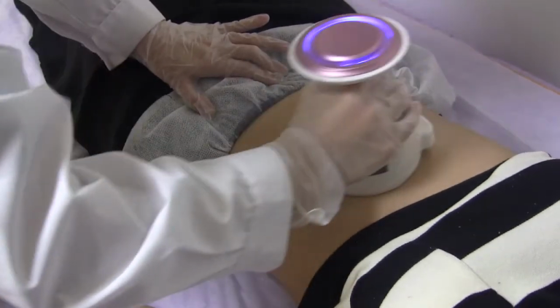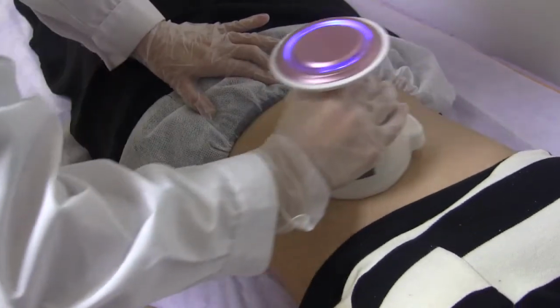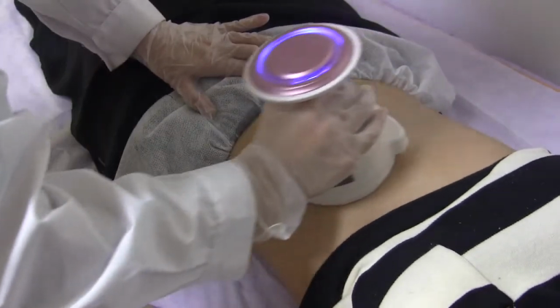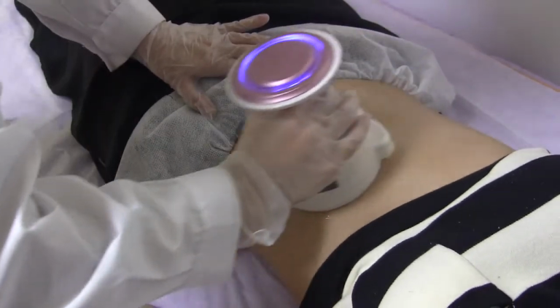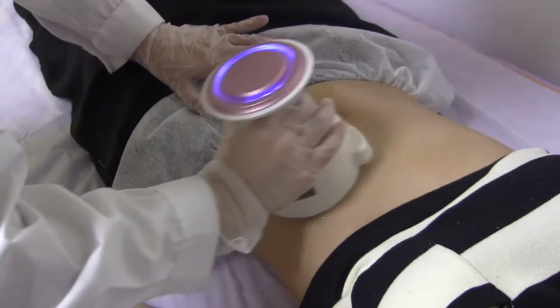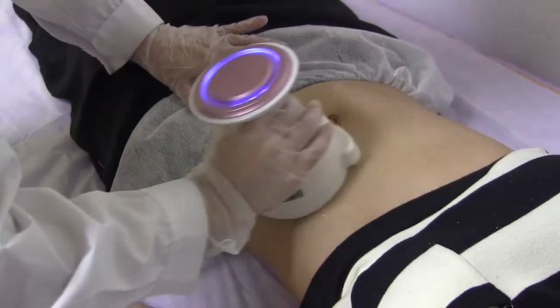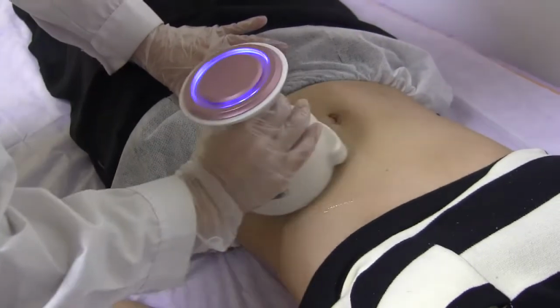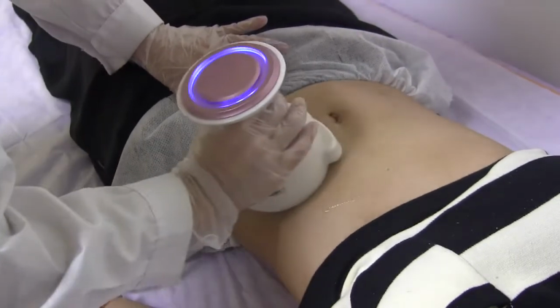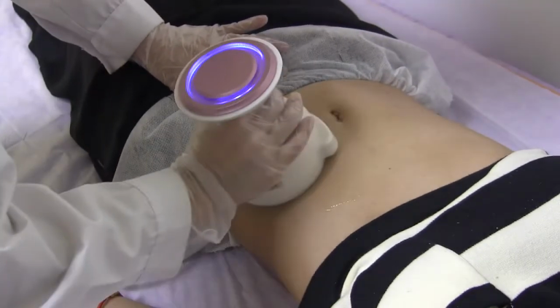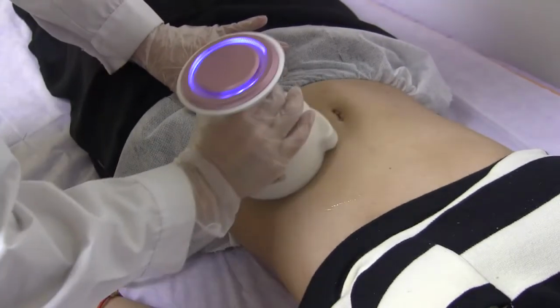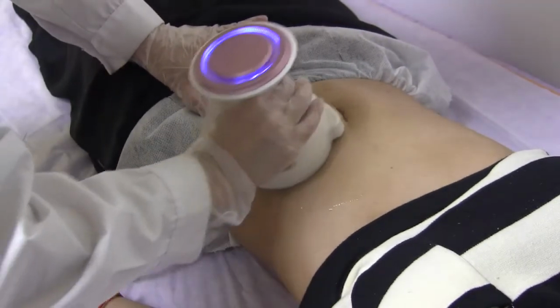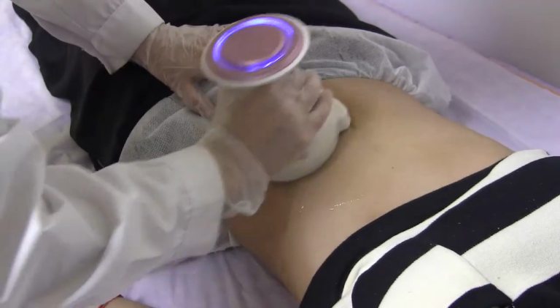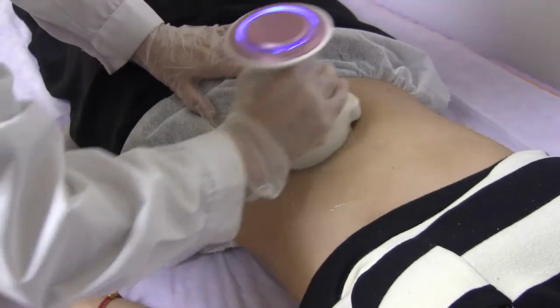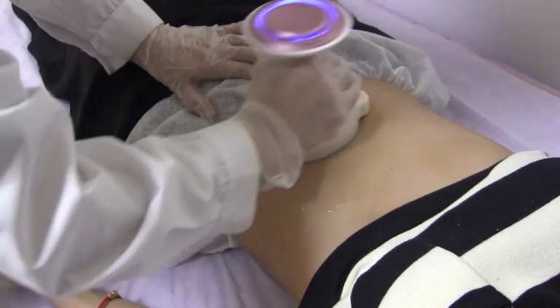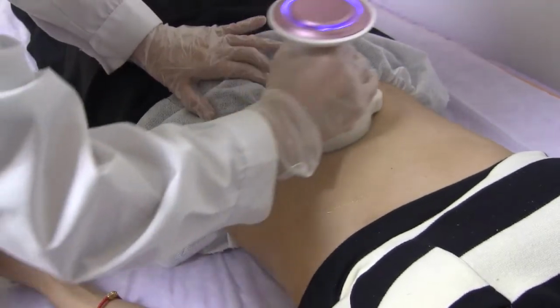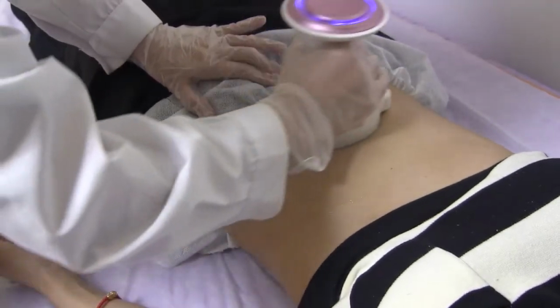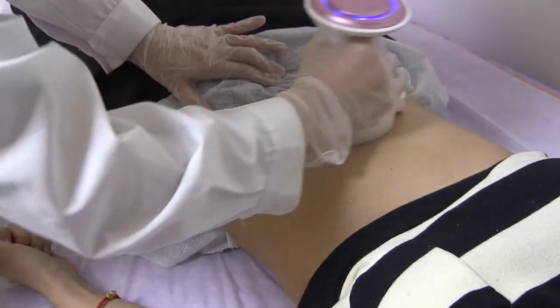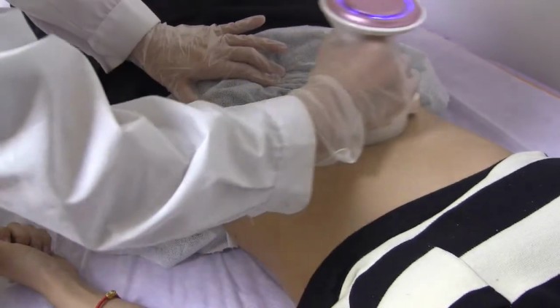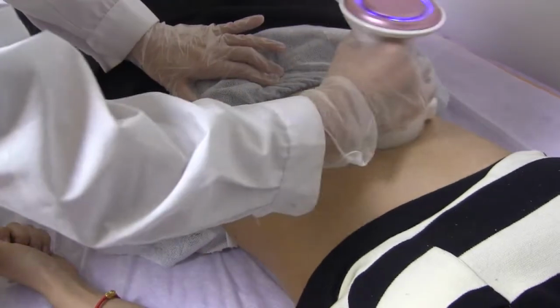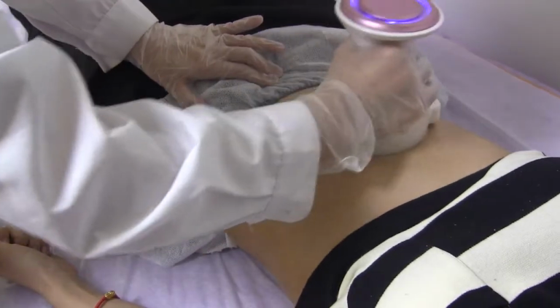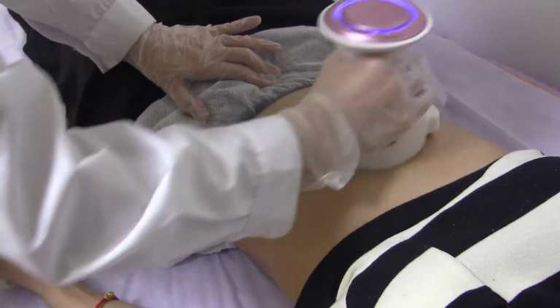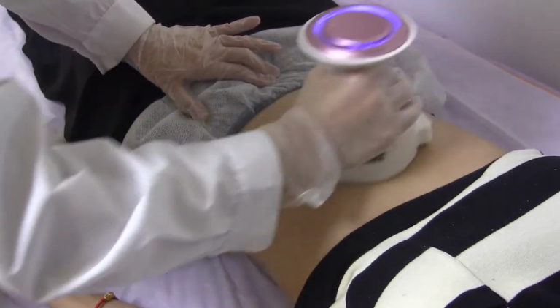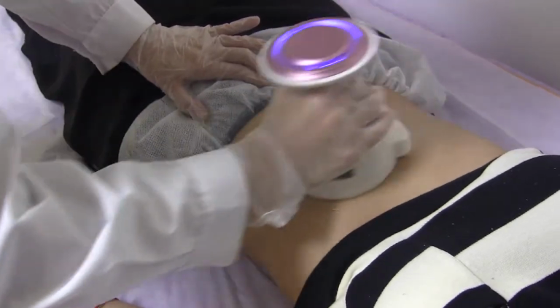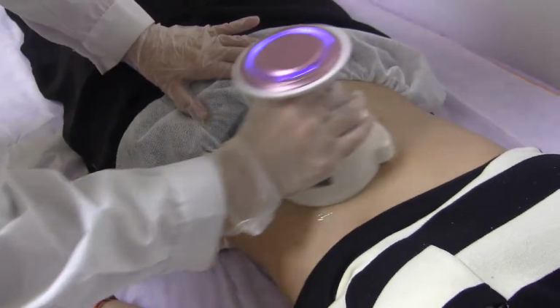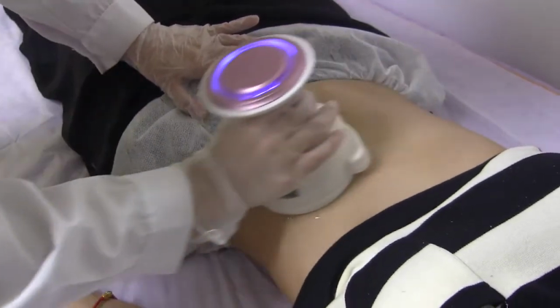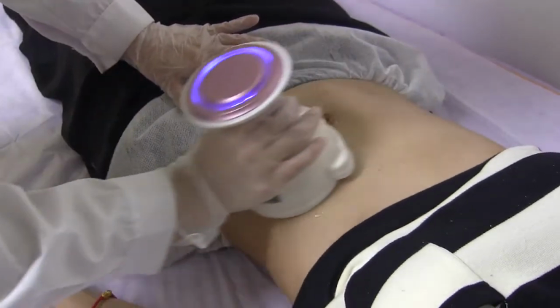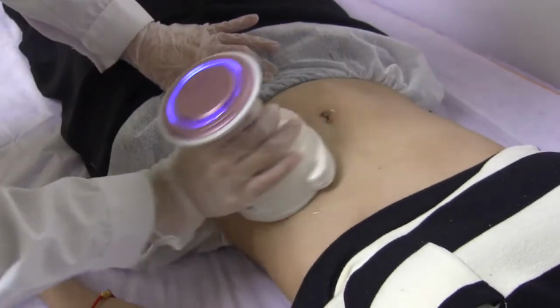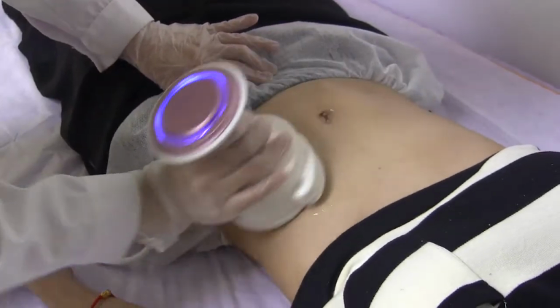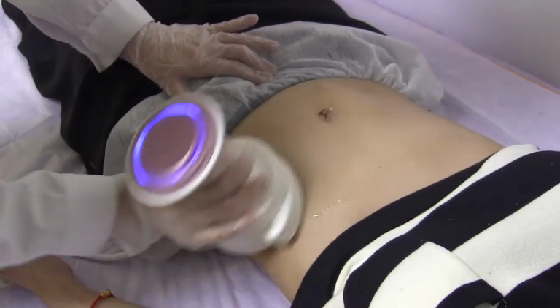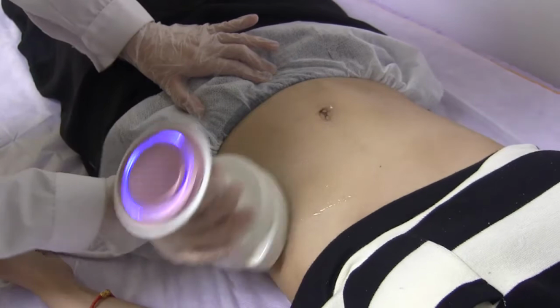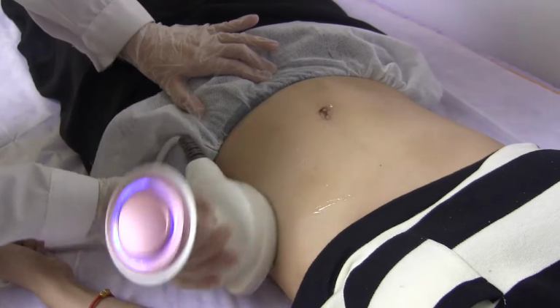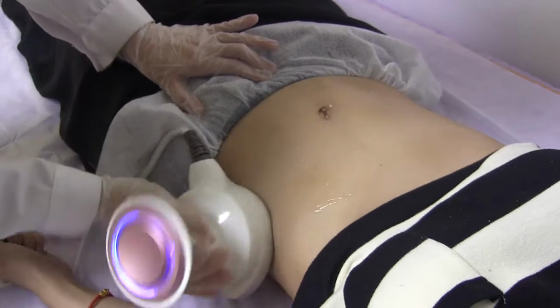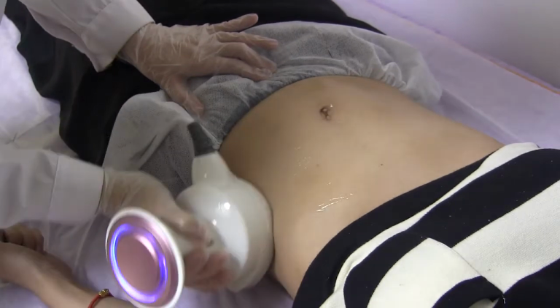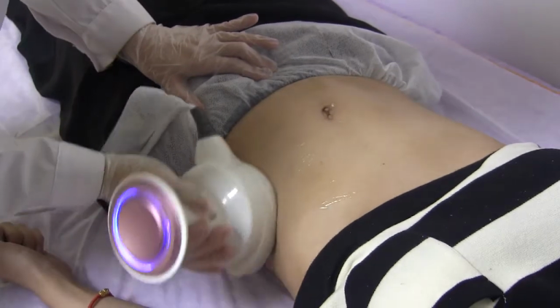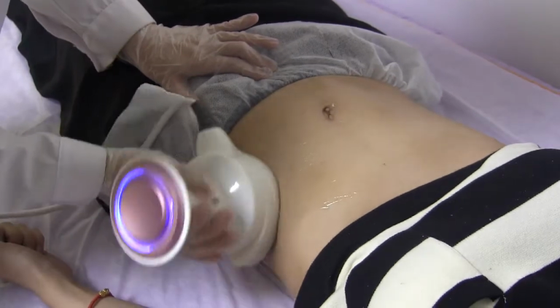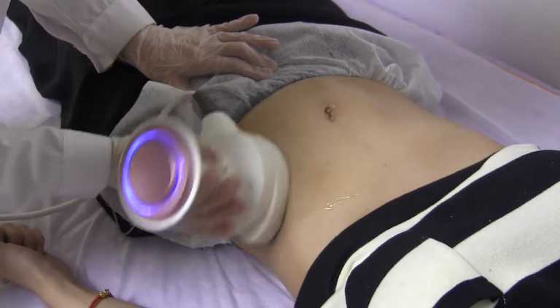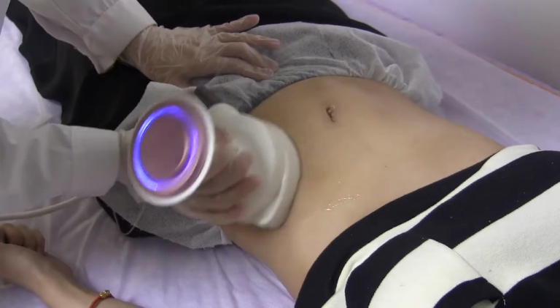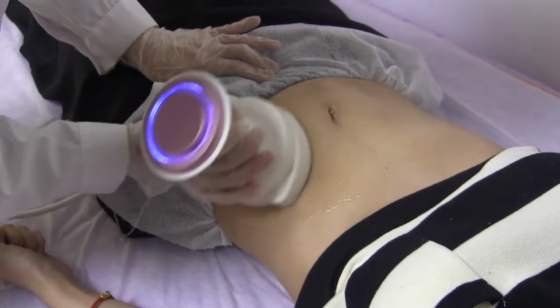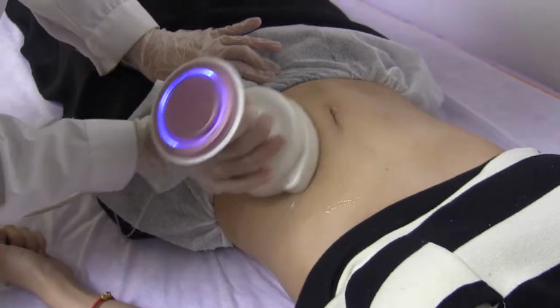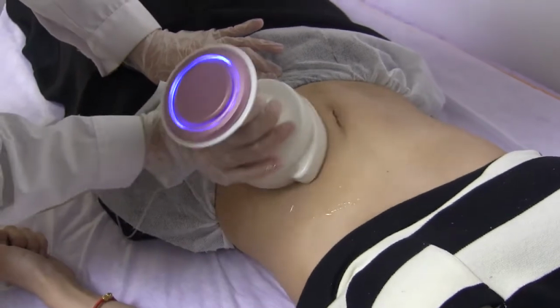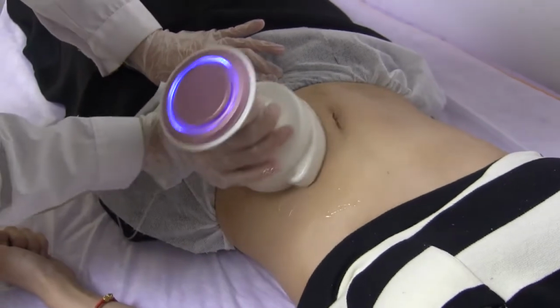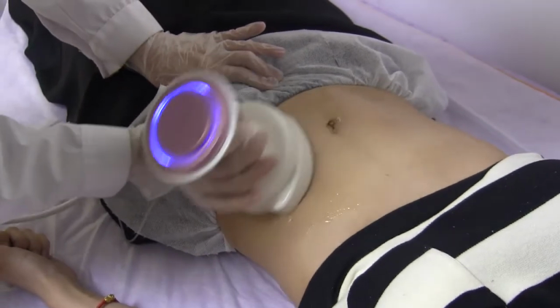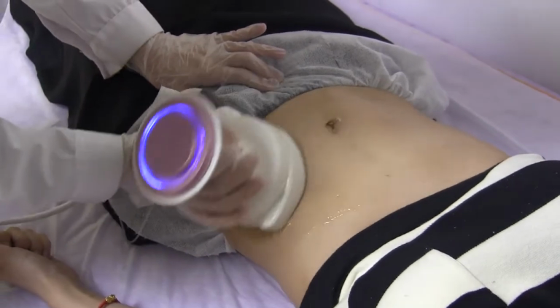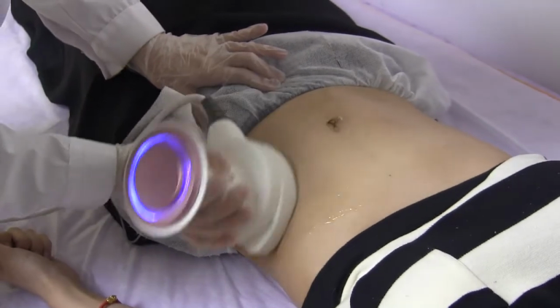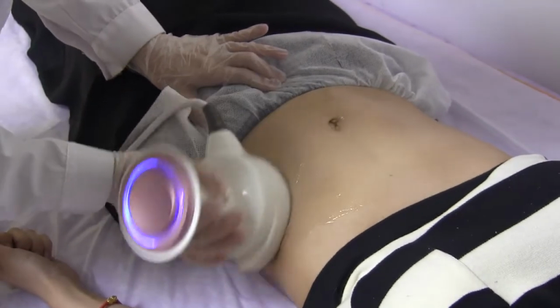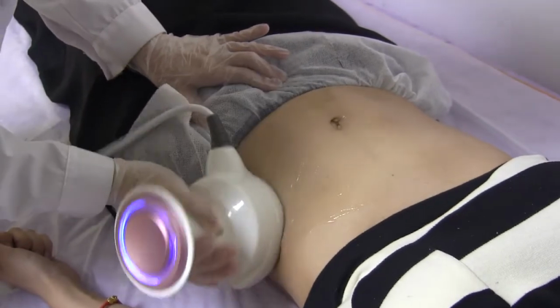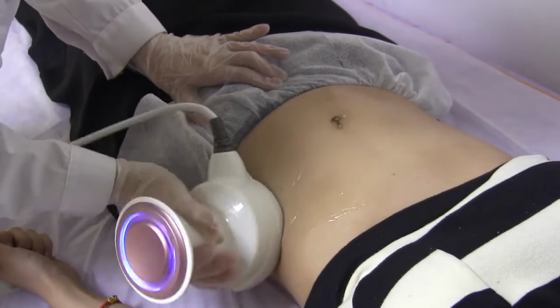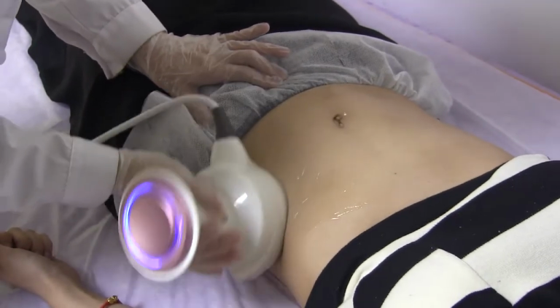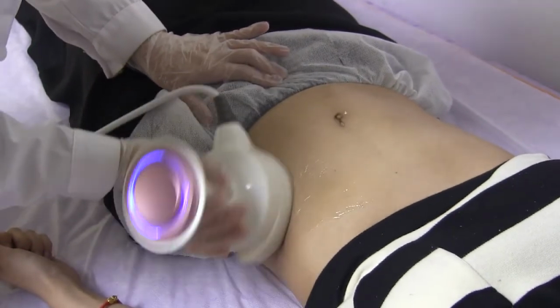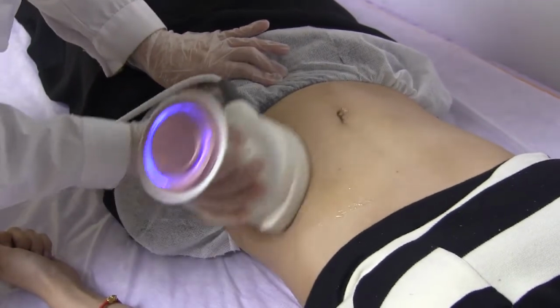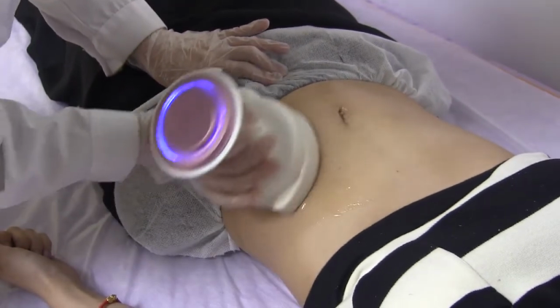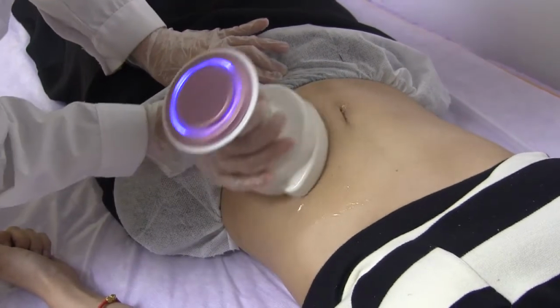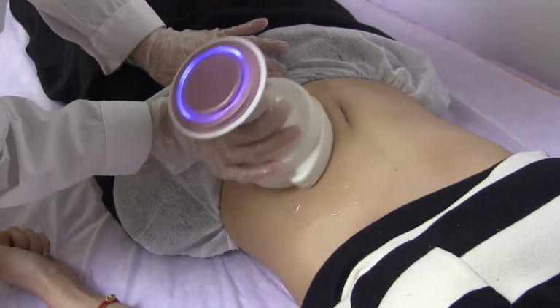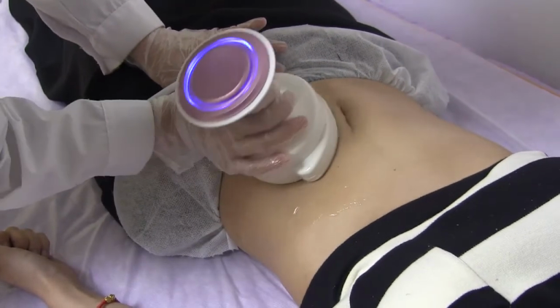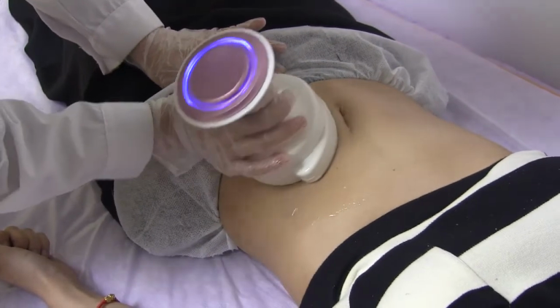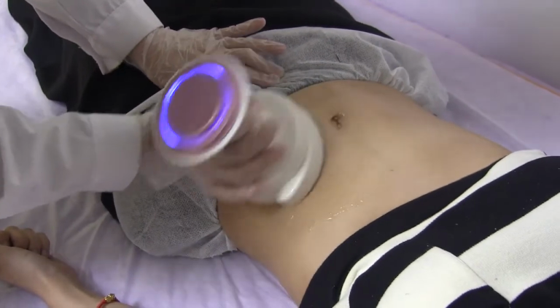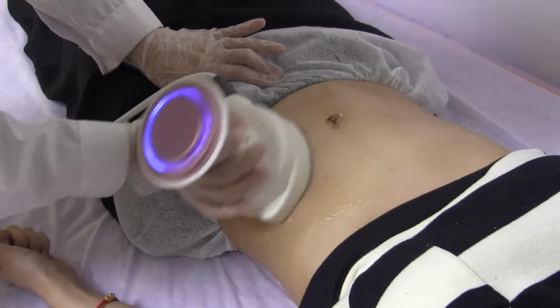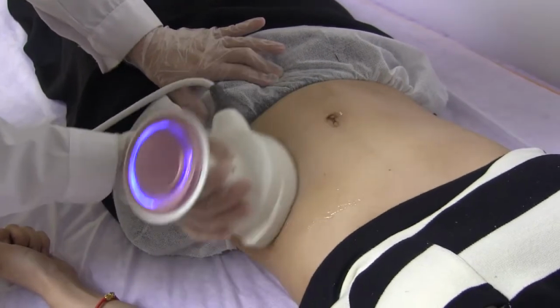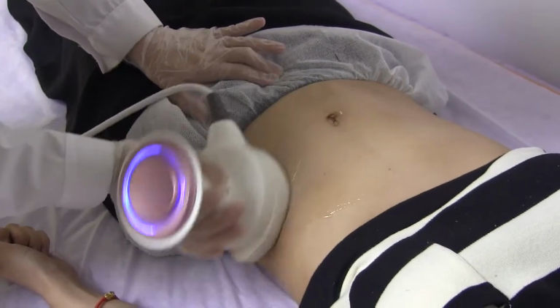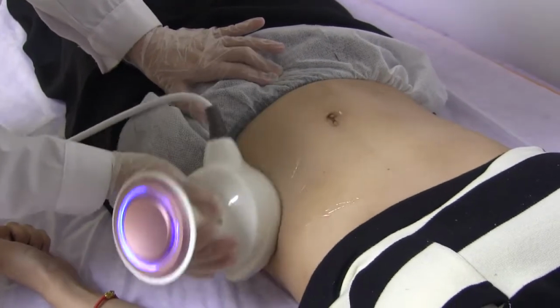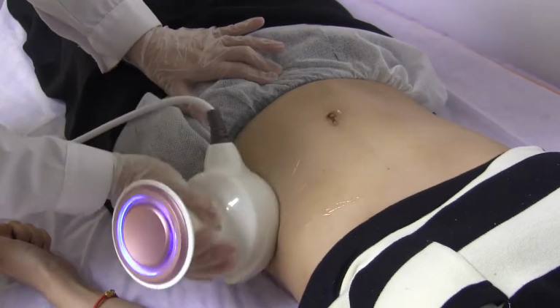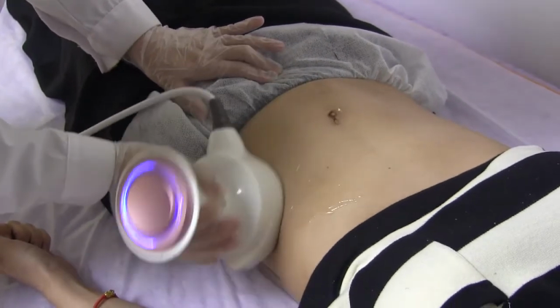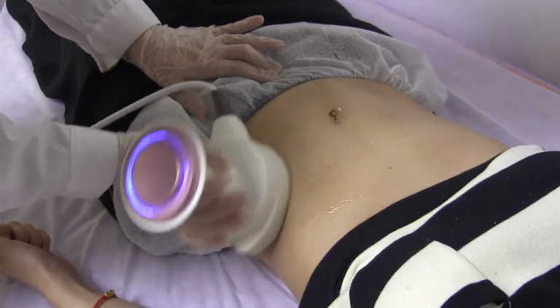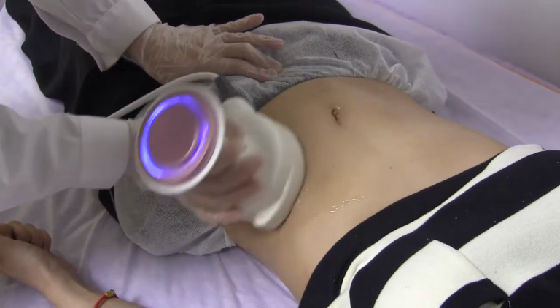Generally, for the big head, 45 minutes to 1 hour is suggested per session.